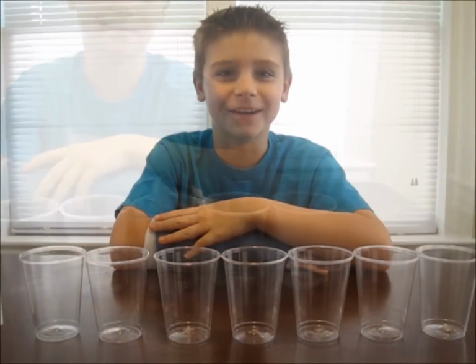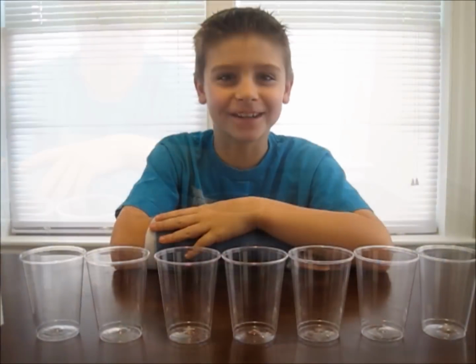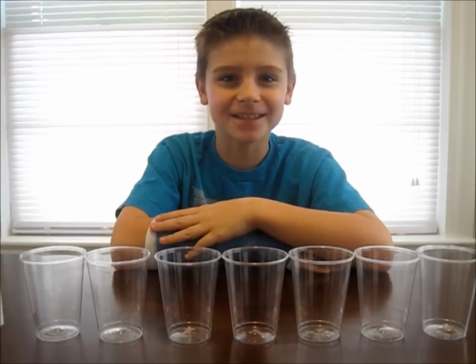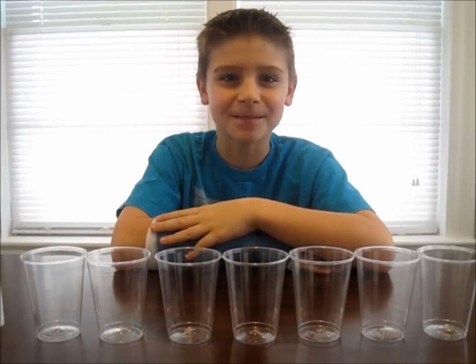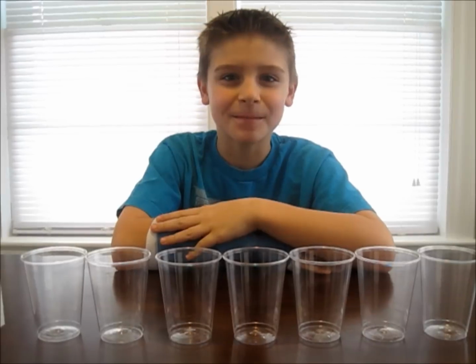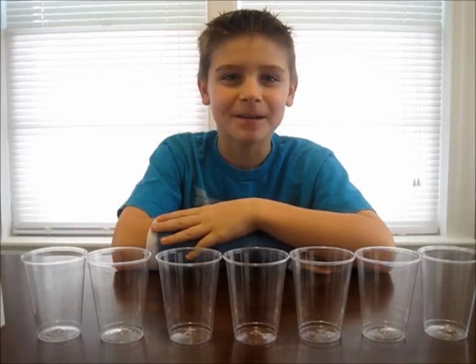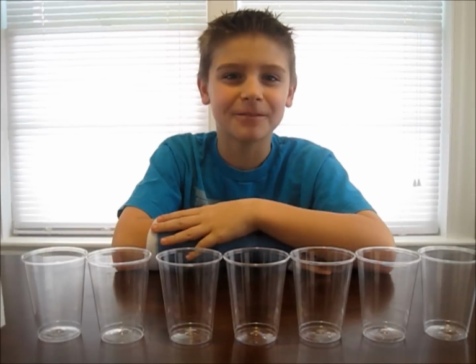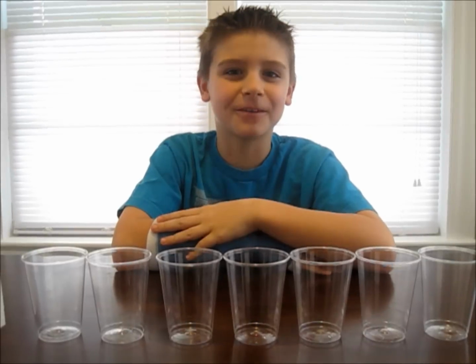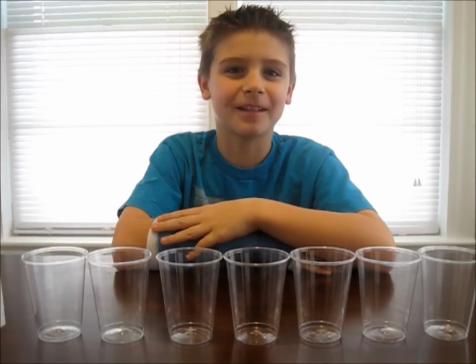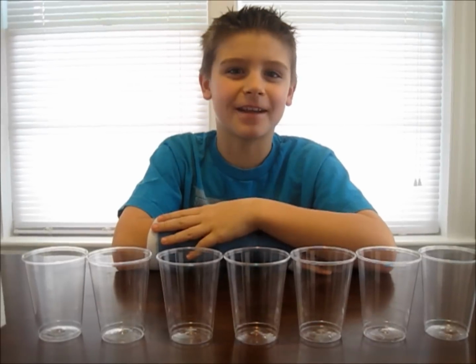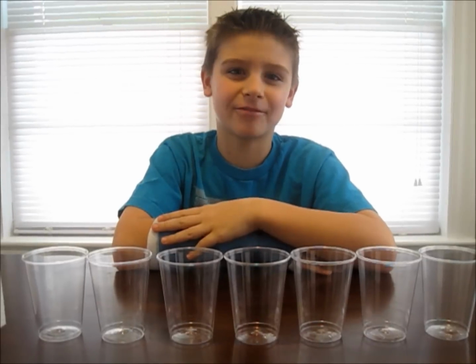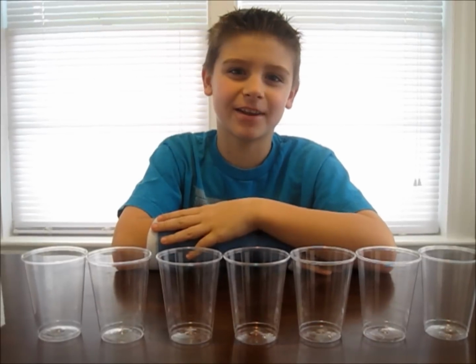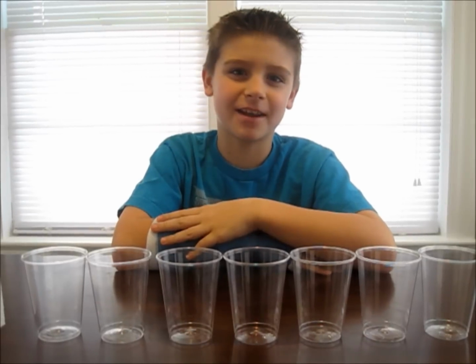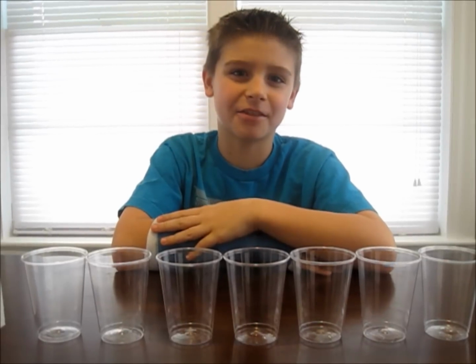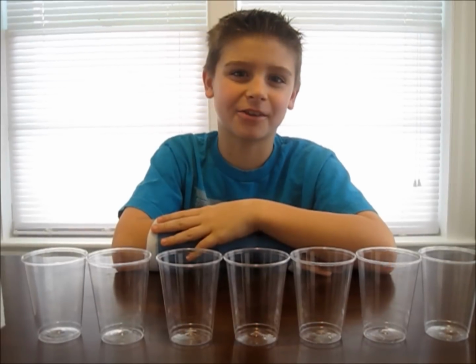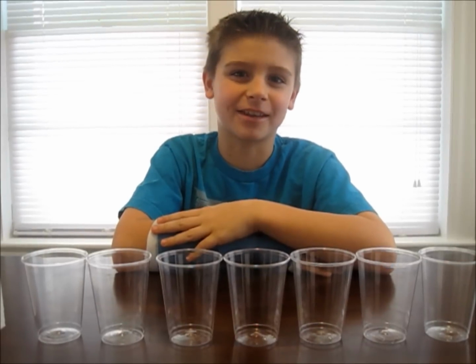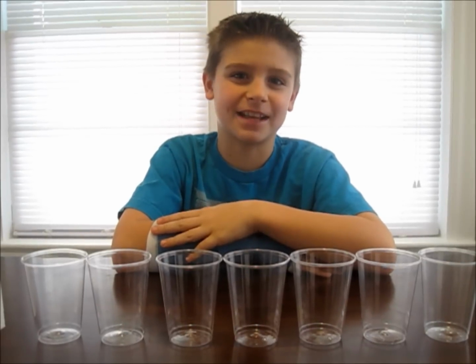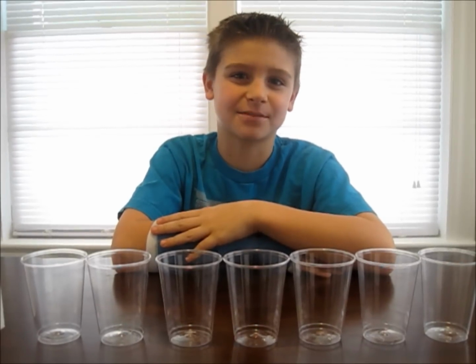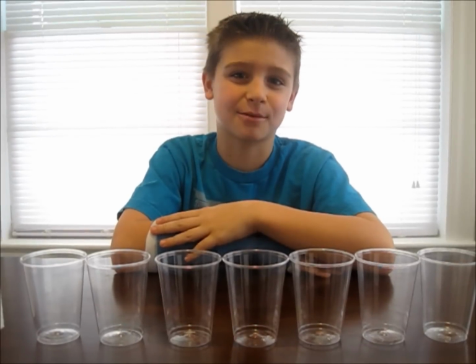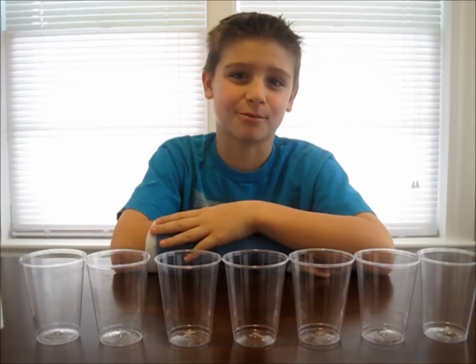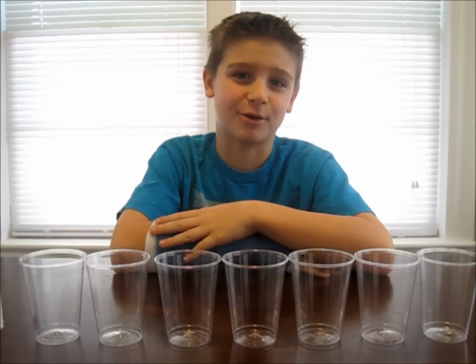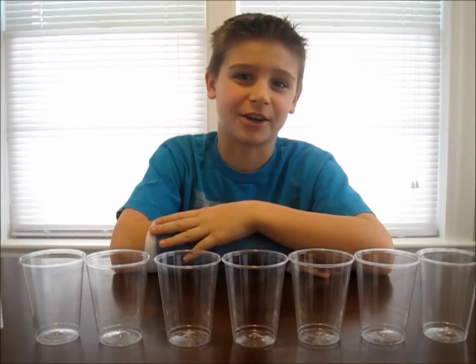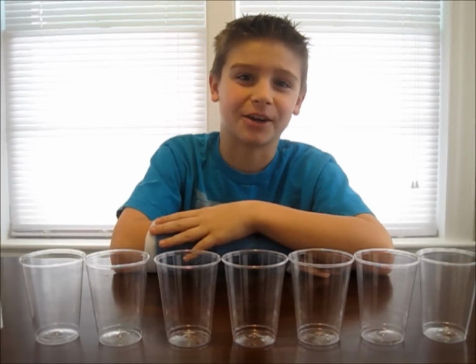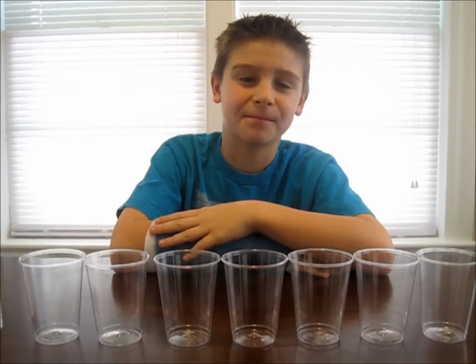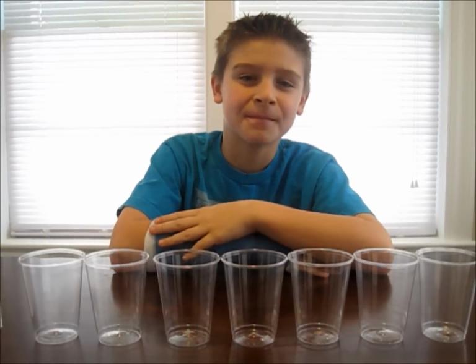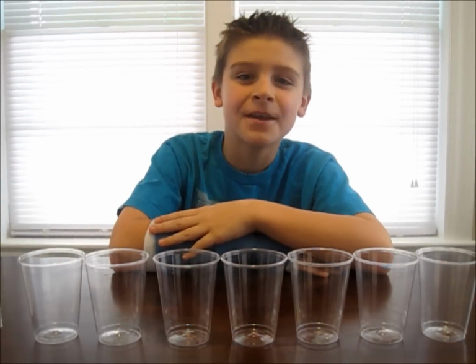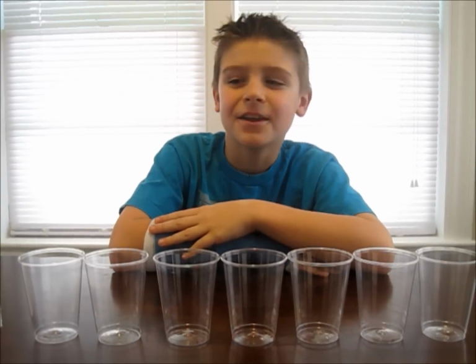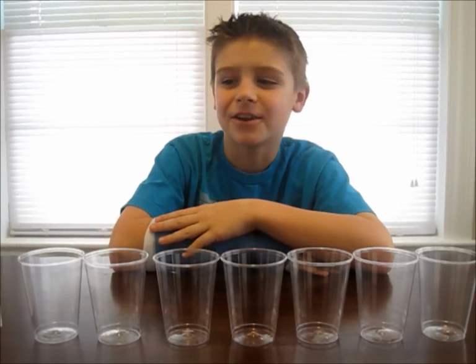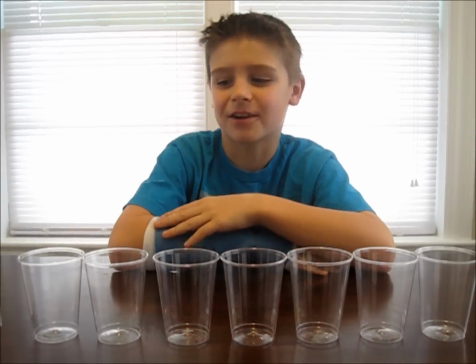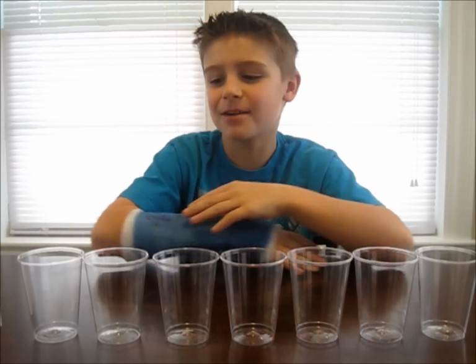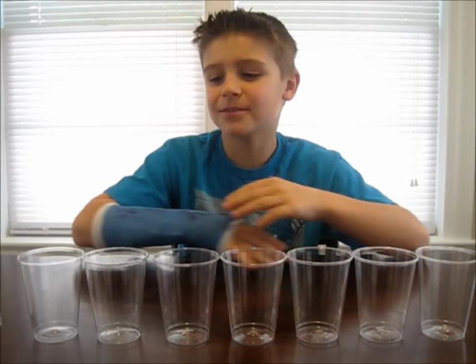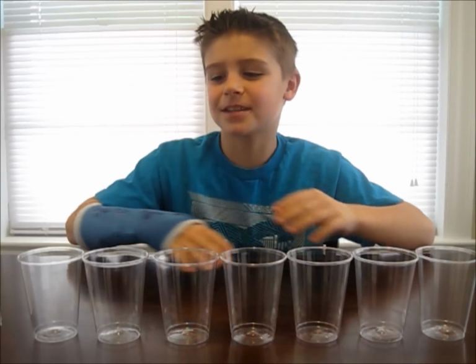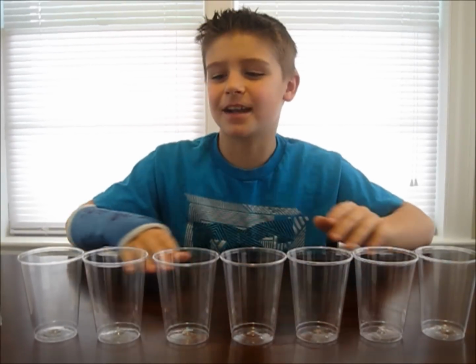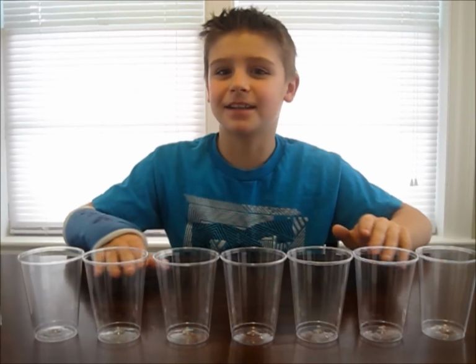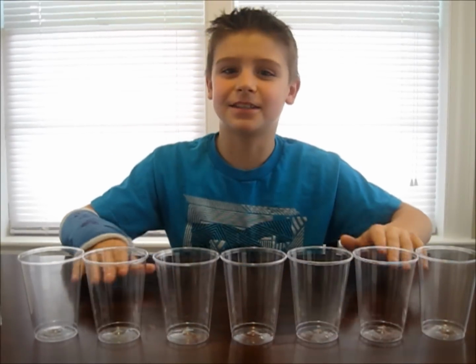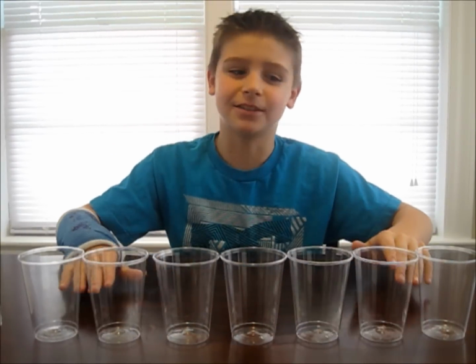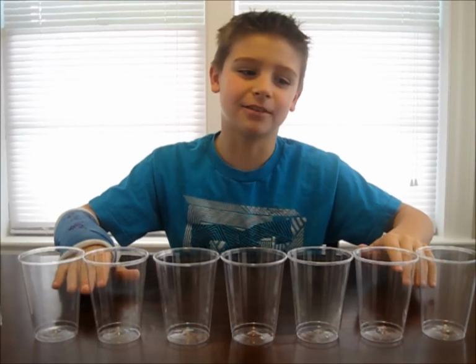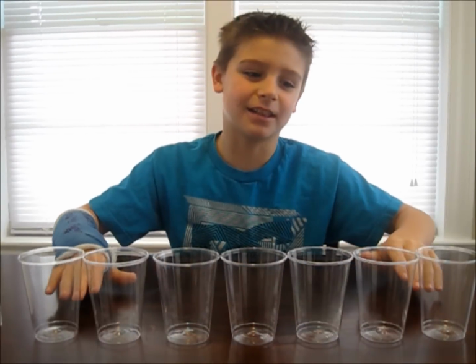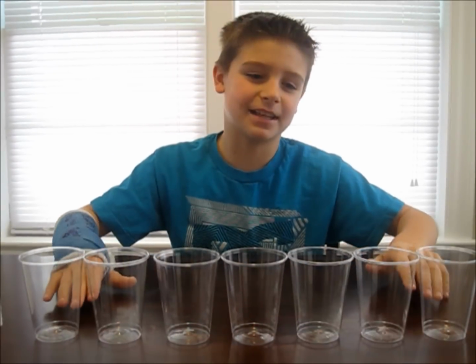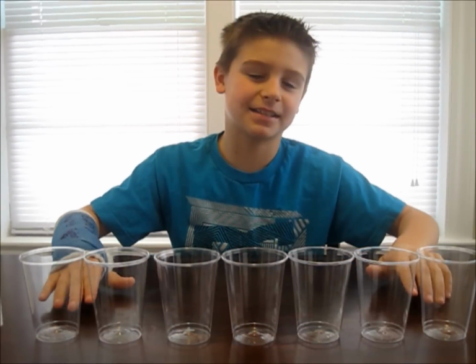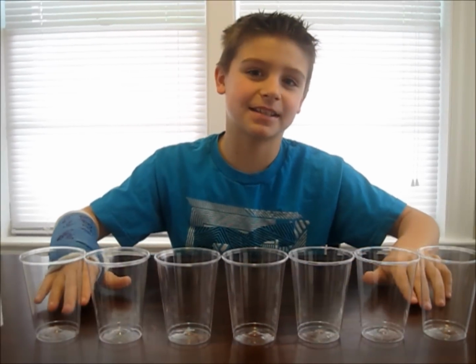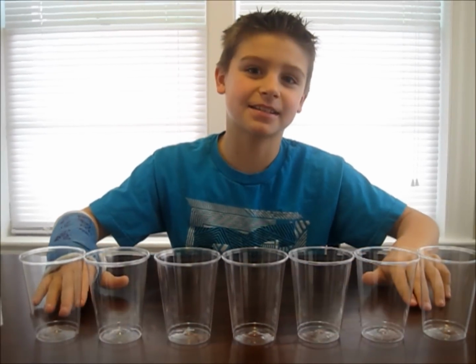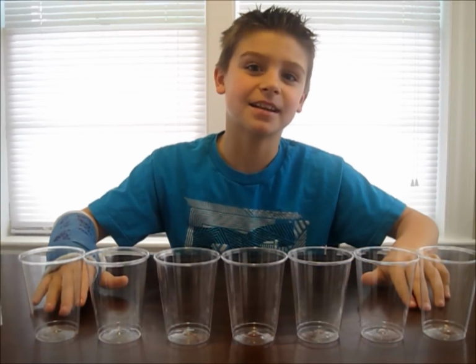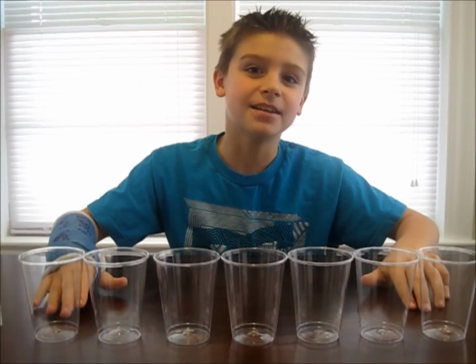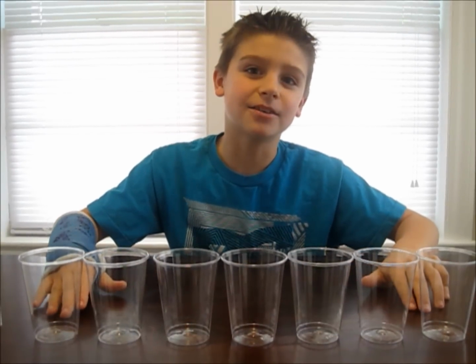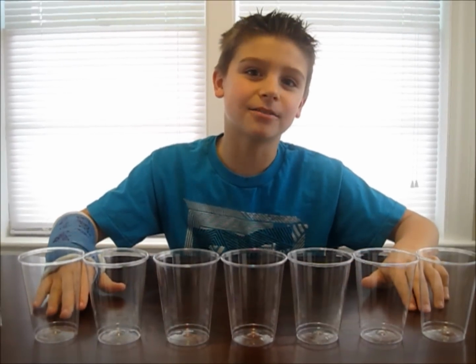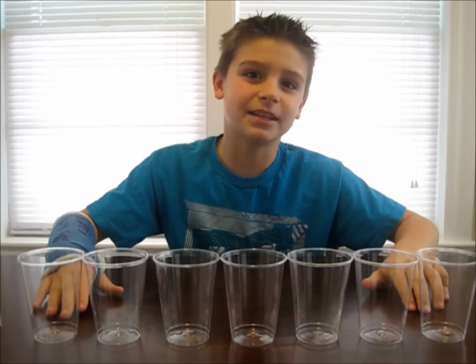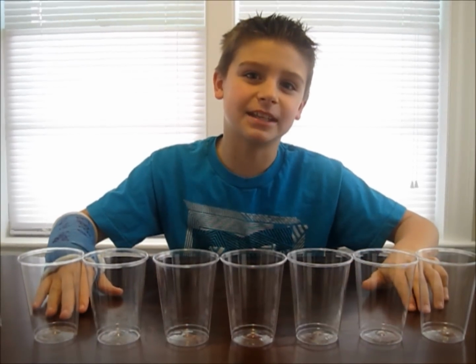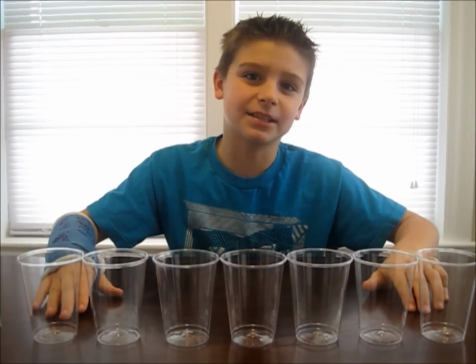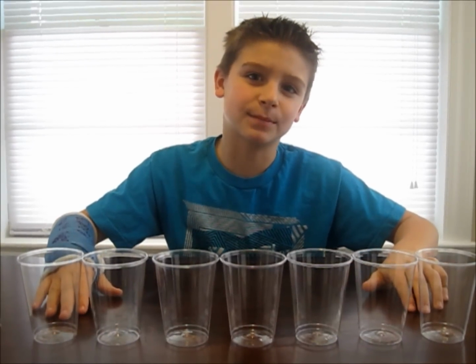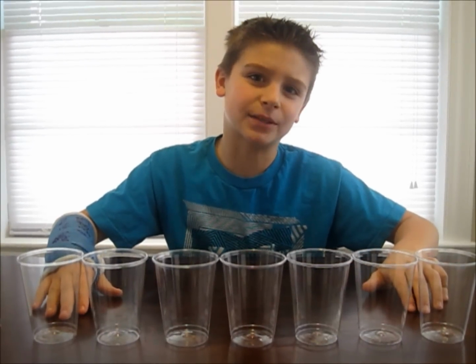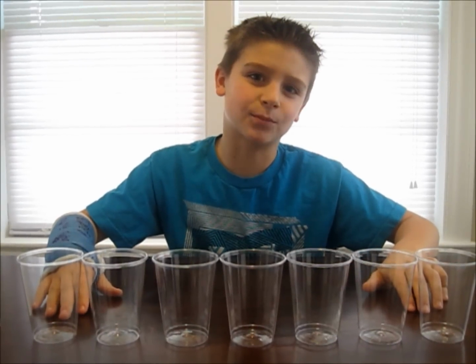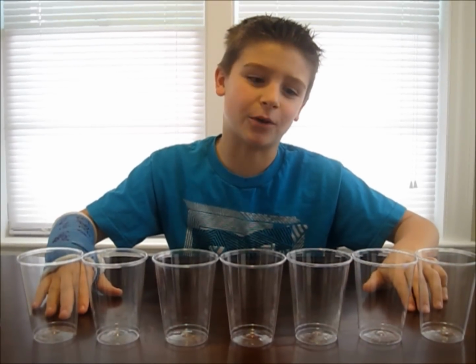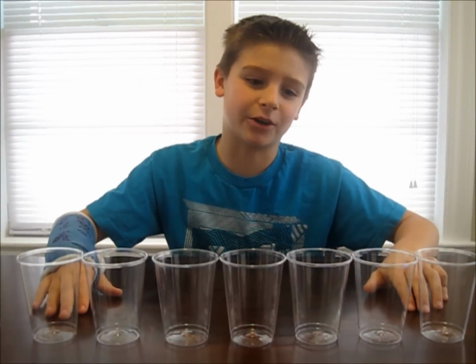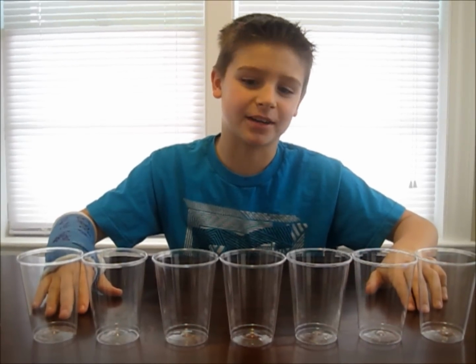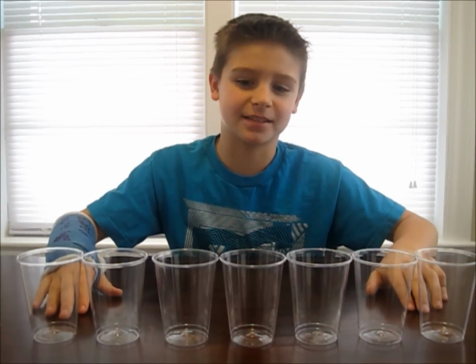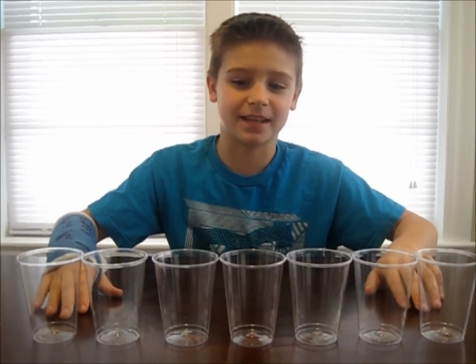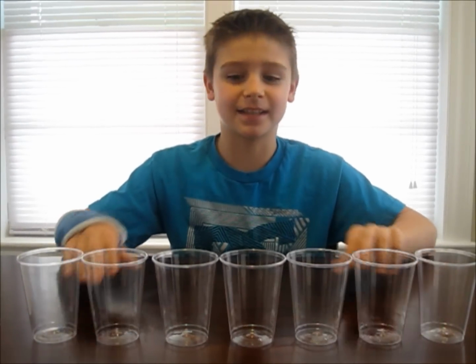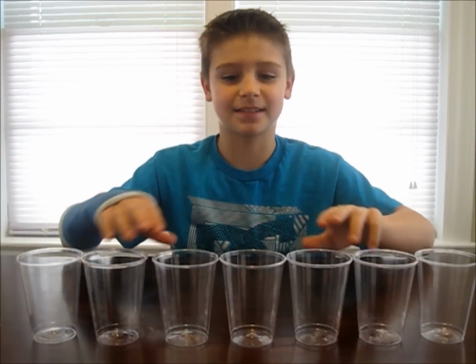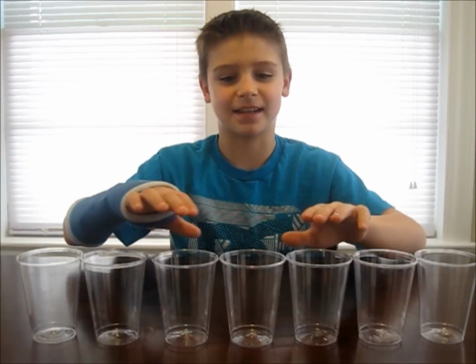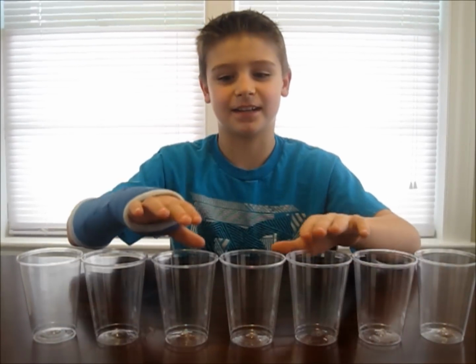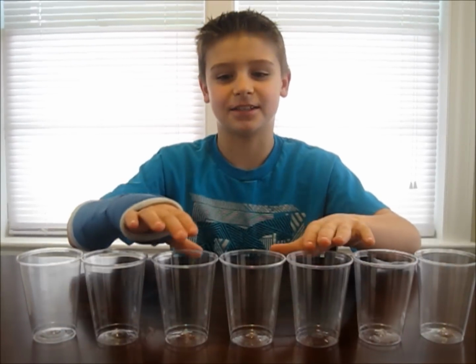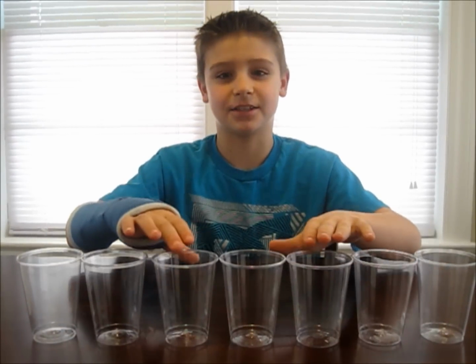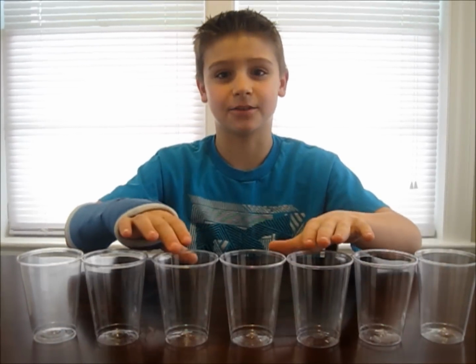First, fill every other glass with water. Your outside two glasses don't need as much water as the inside two.